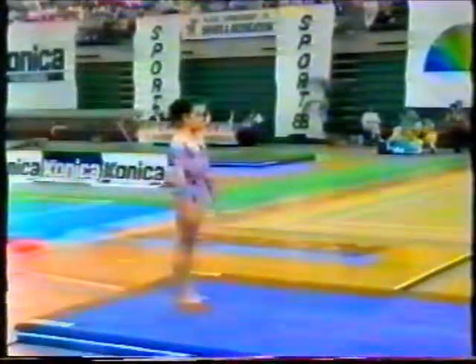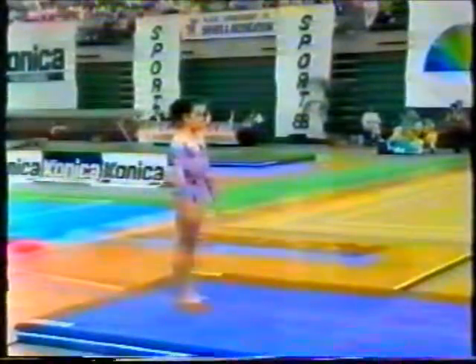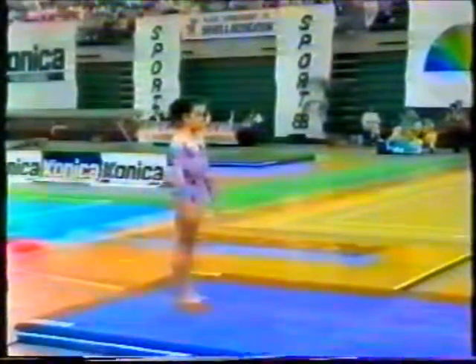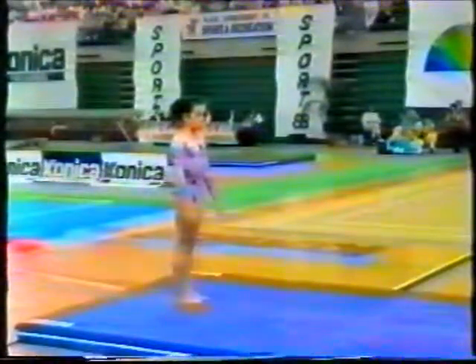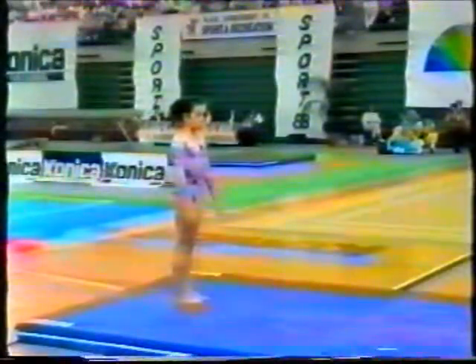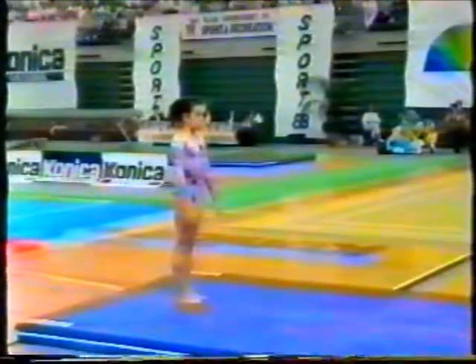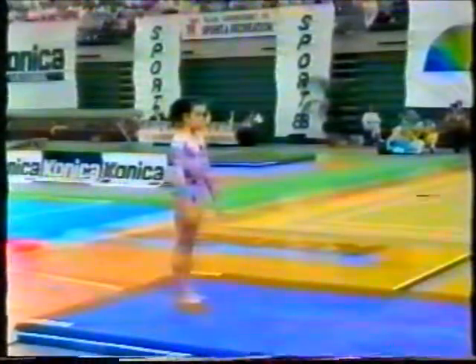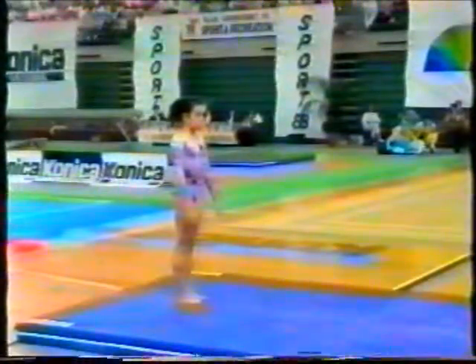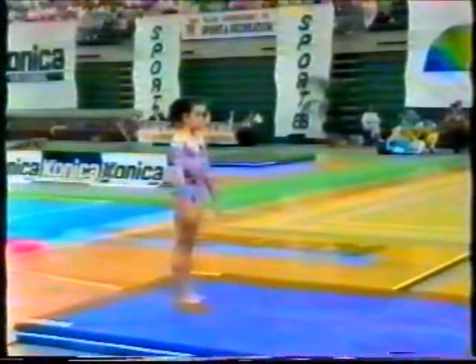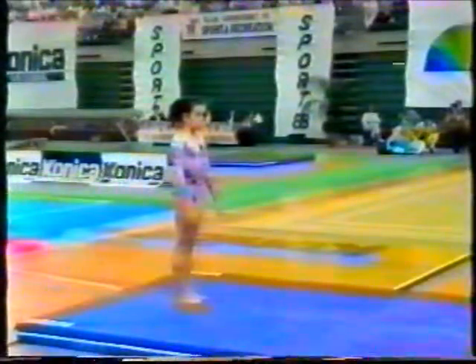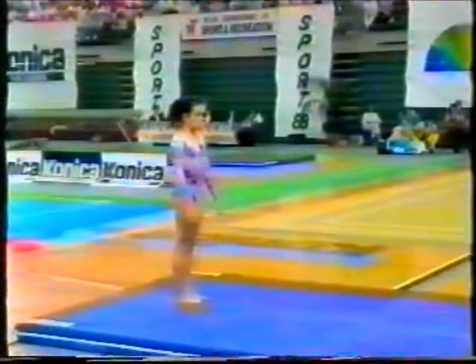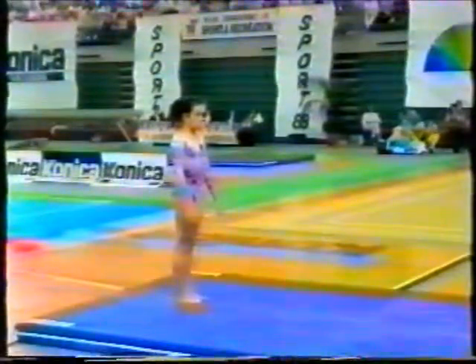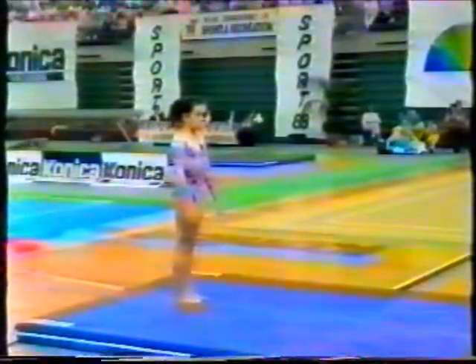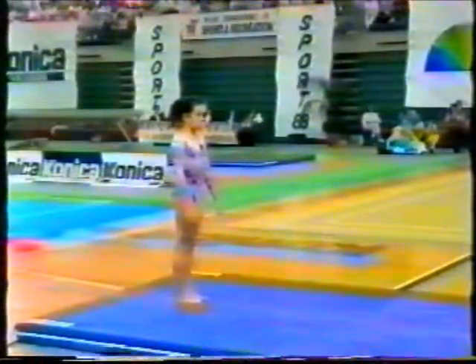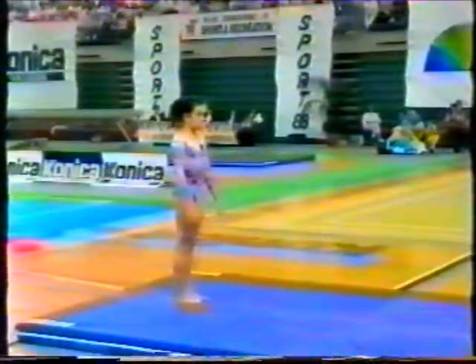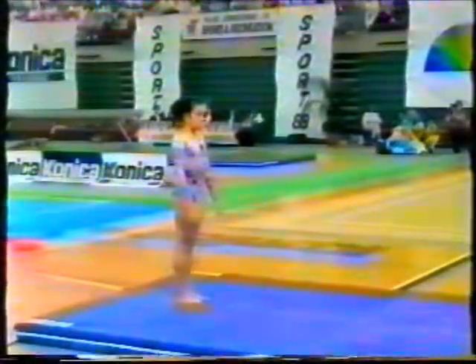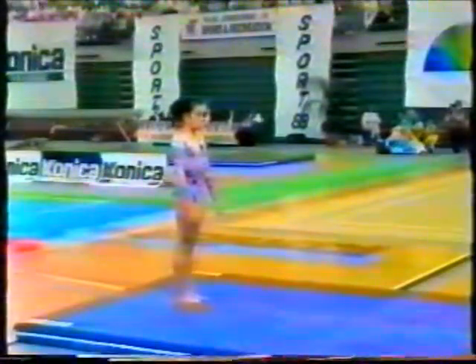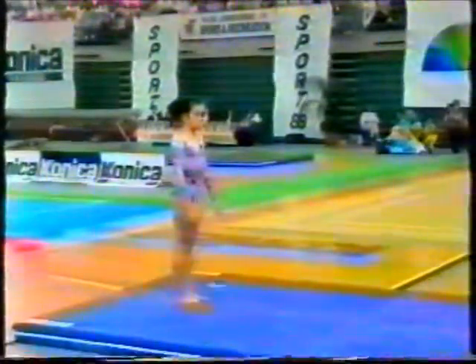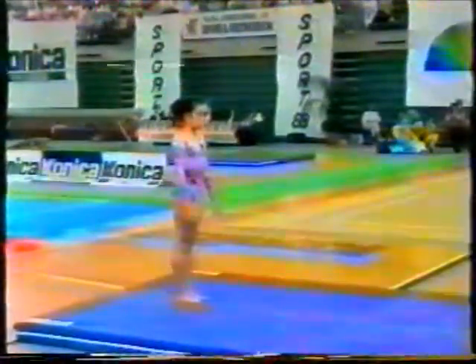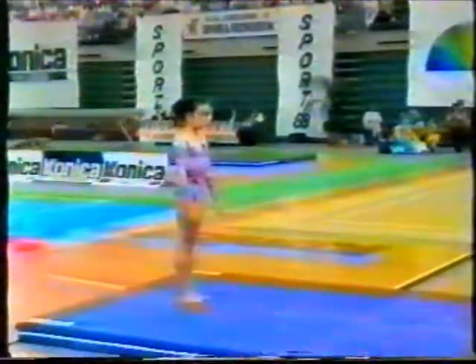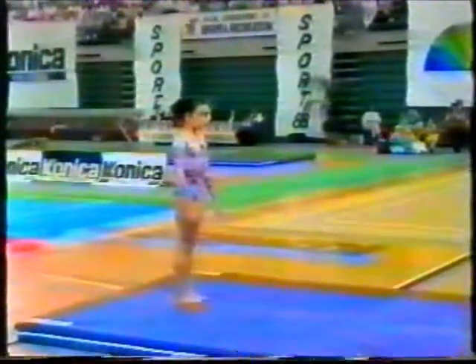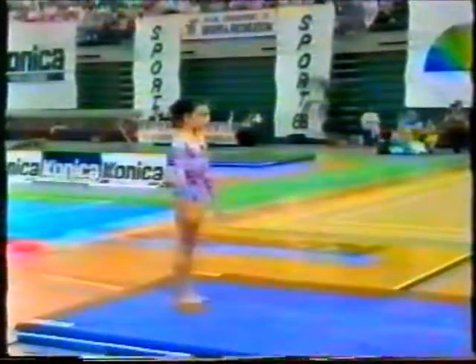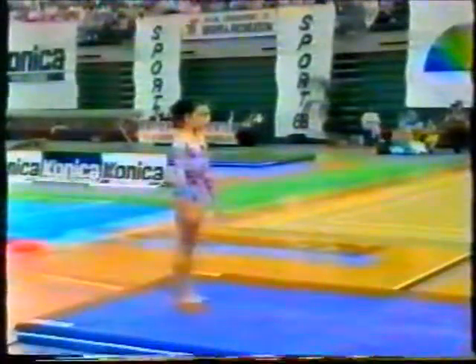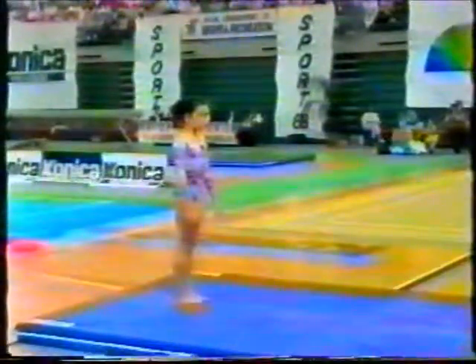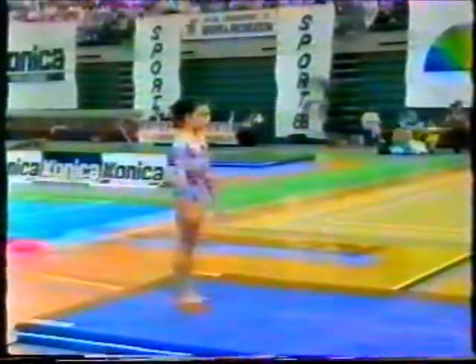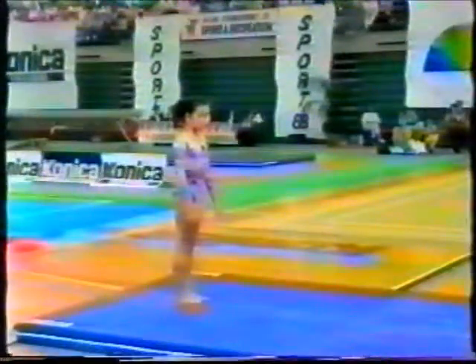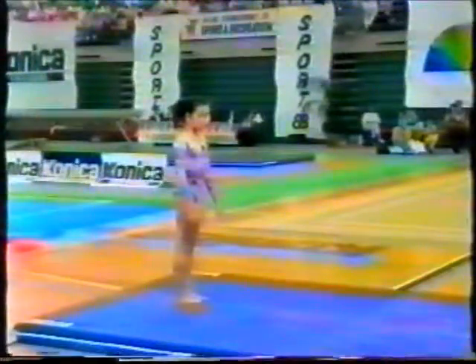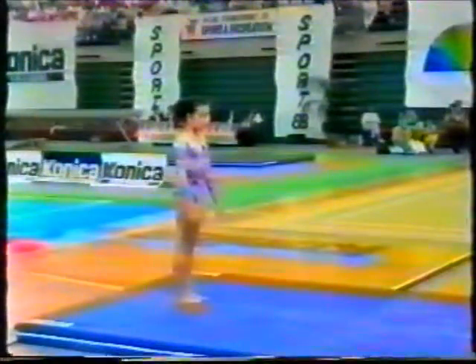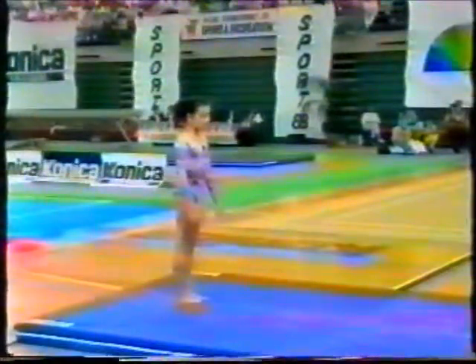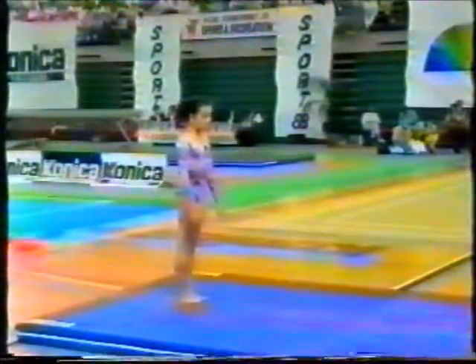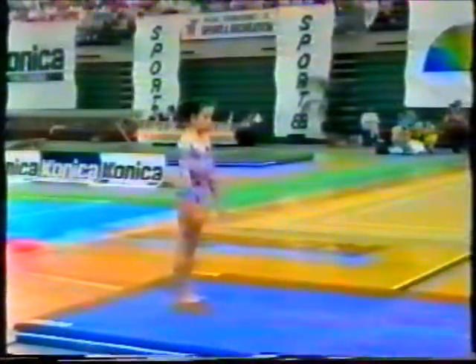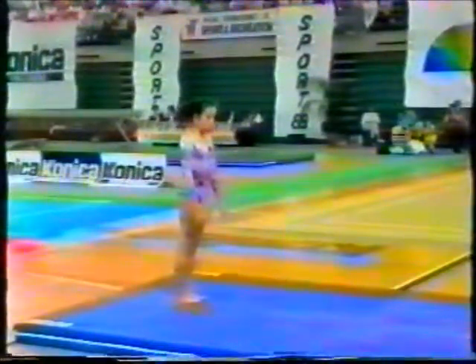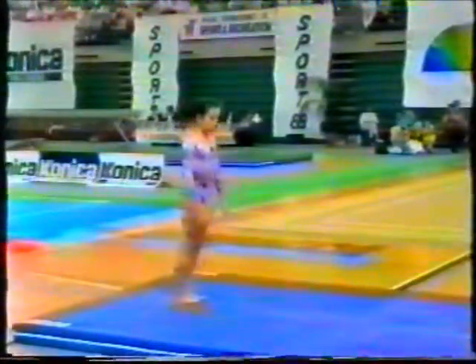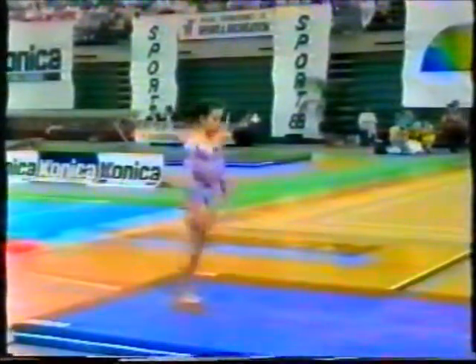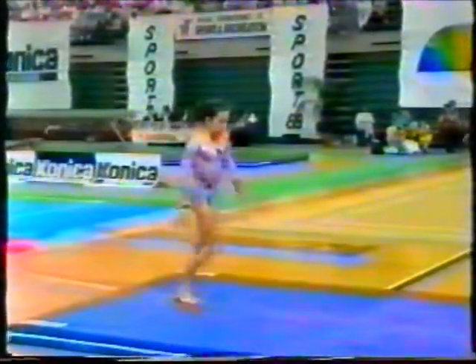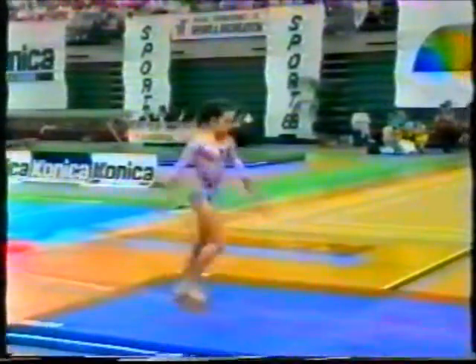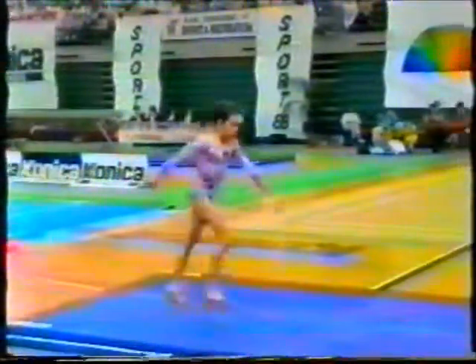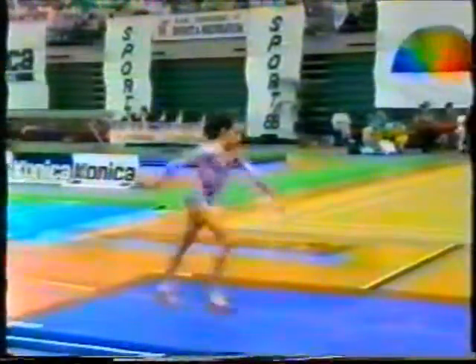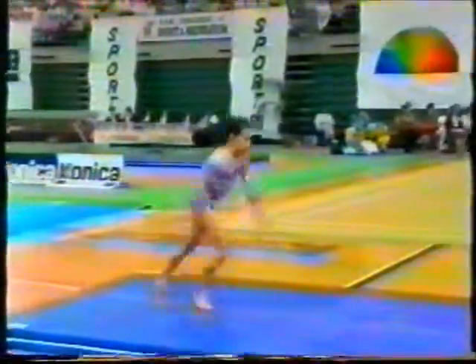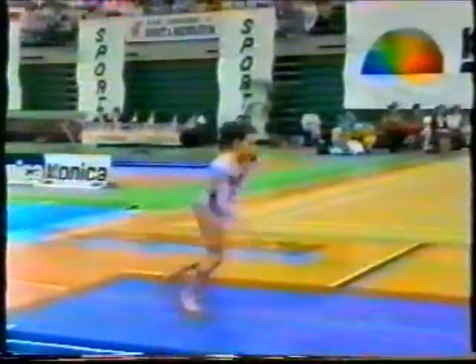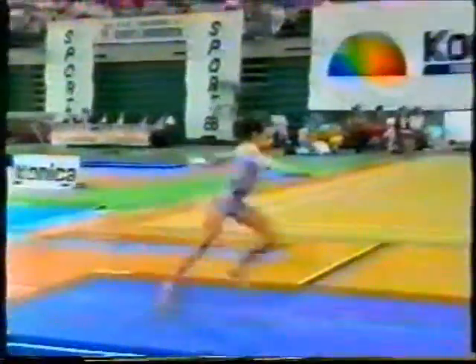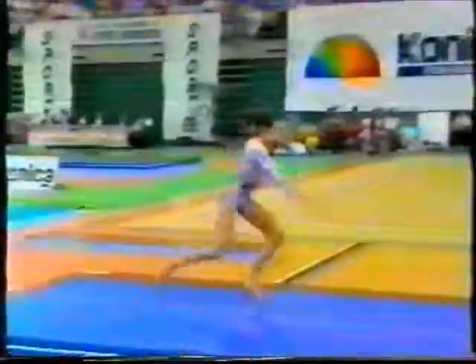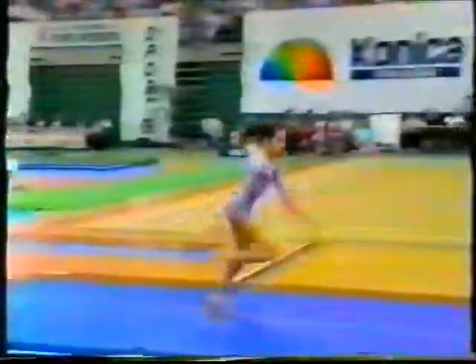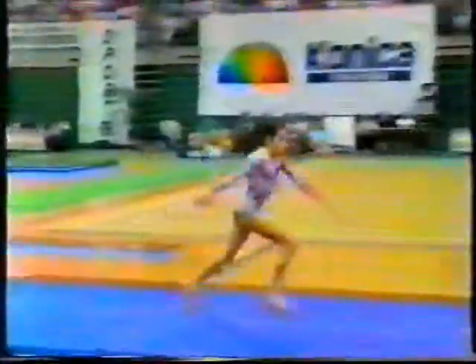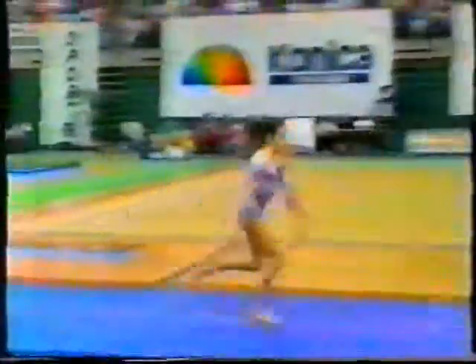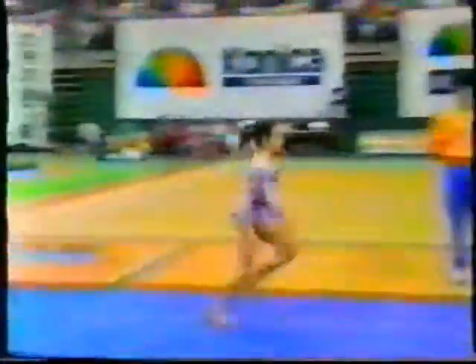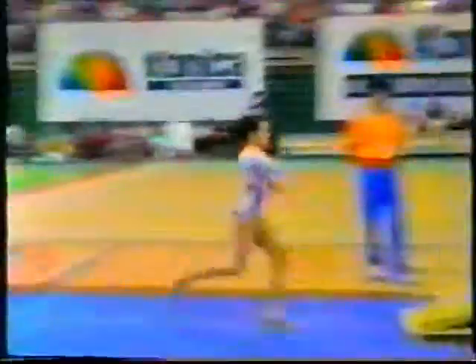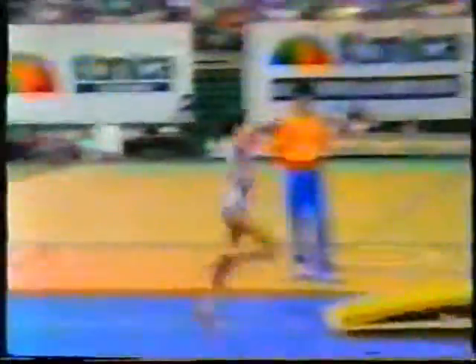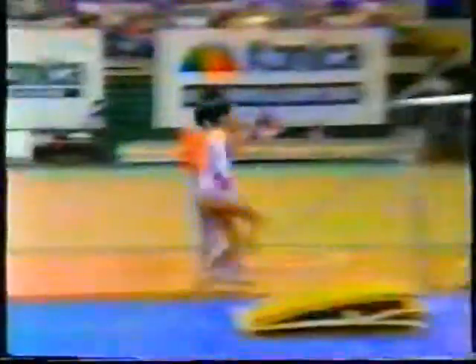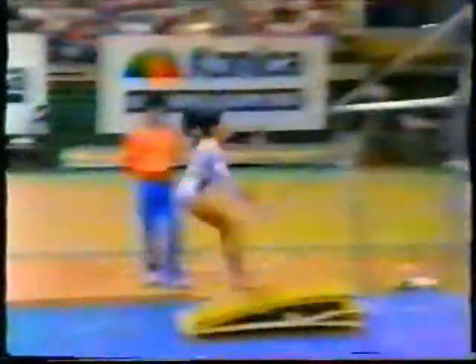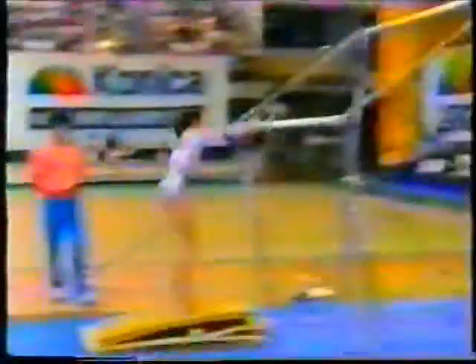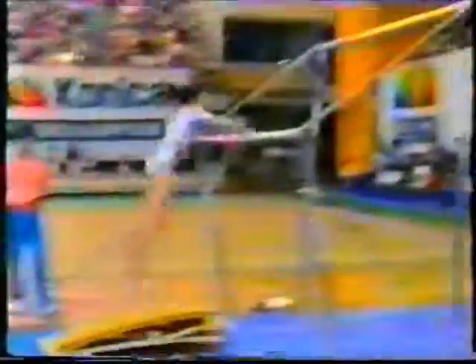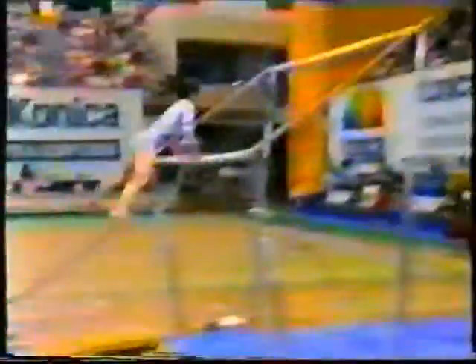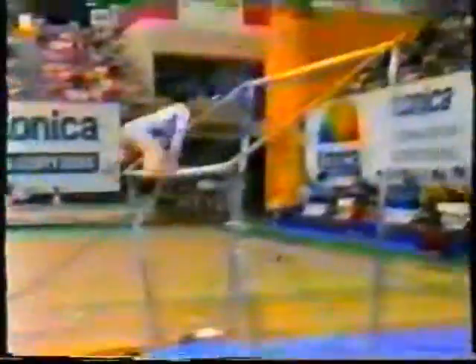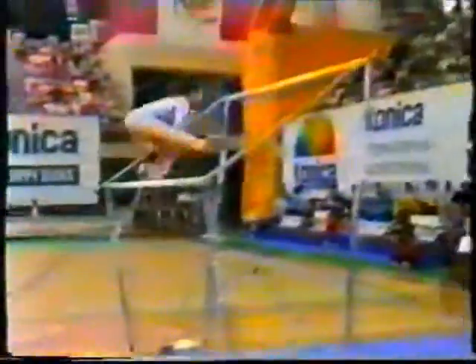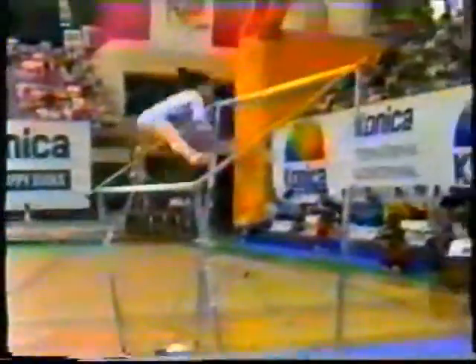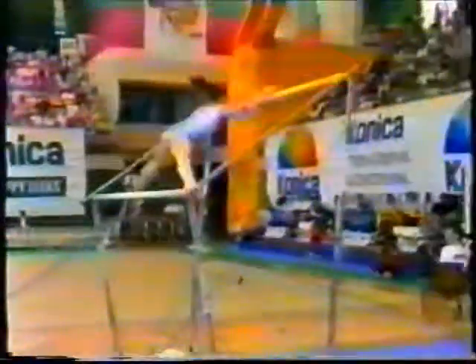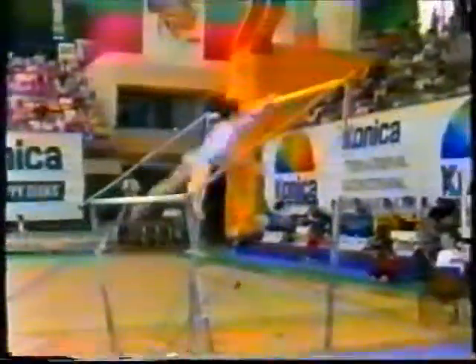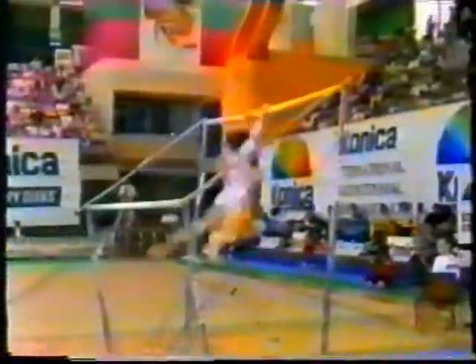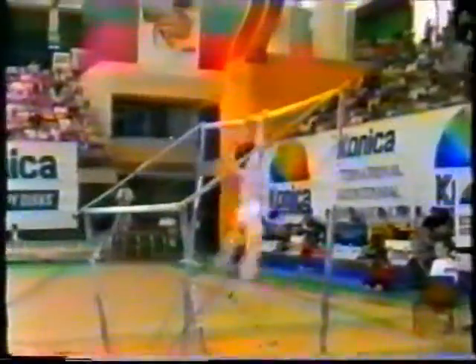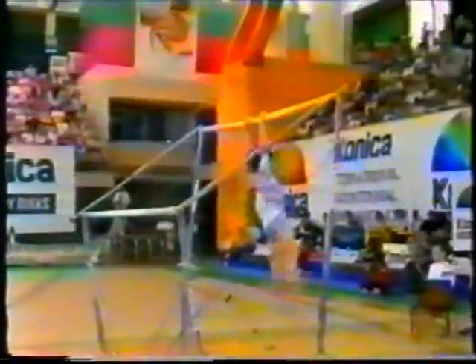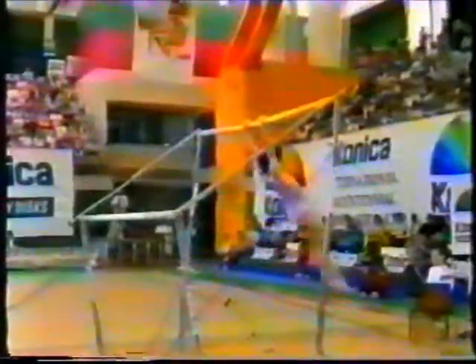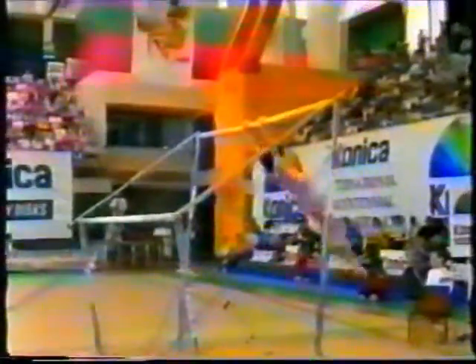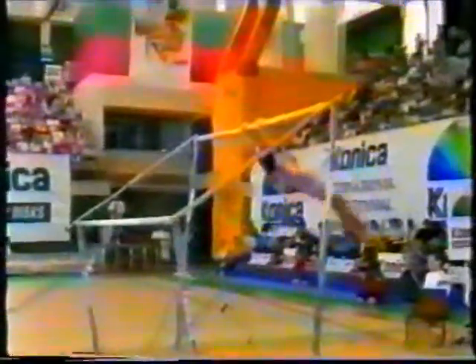So to the uneven bars, and as I said, another Italian, Roberta Kirschmeyer, currently 6th with 9.35.